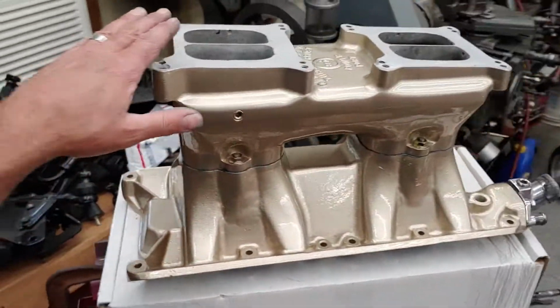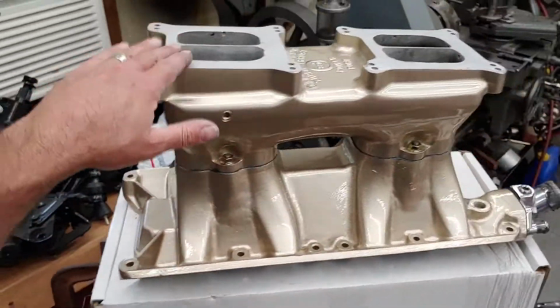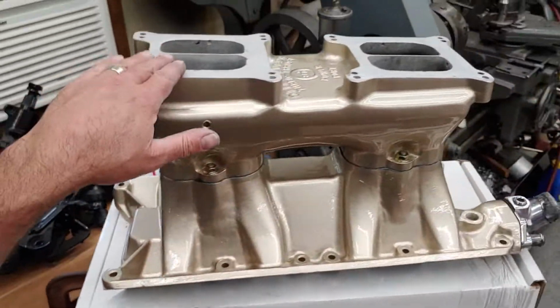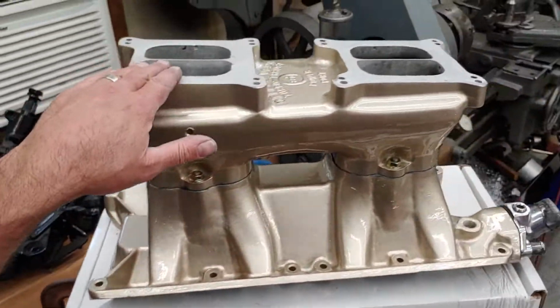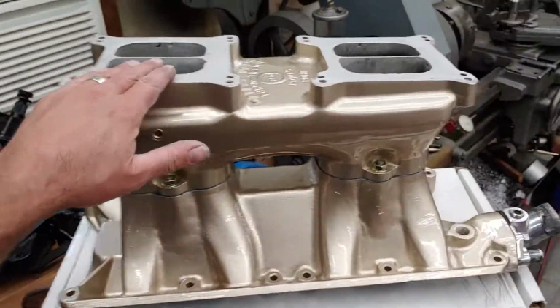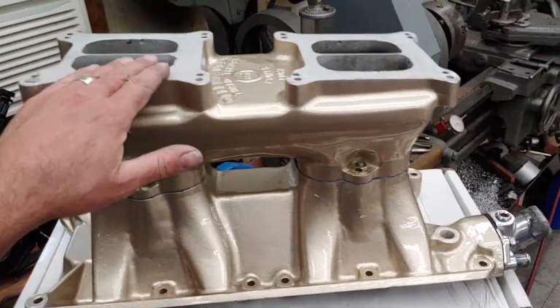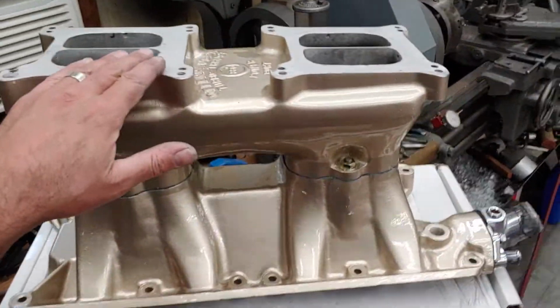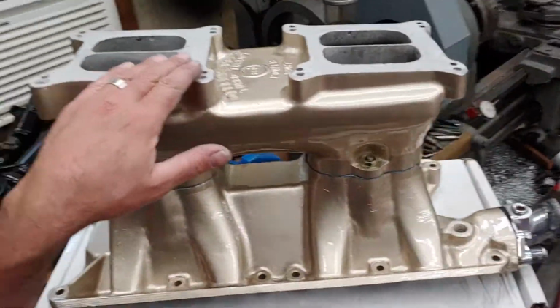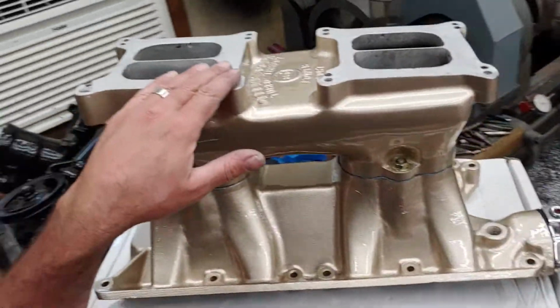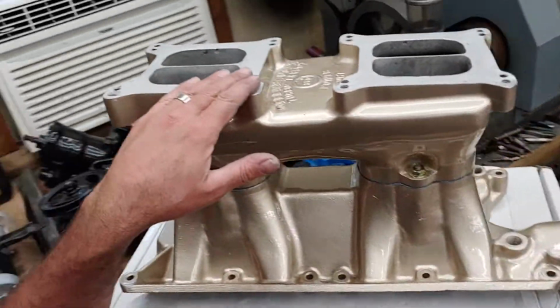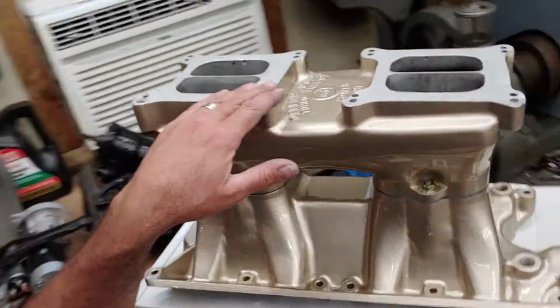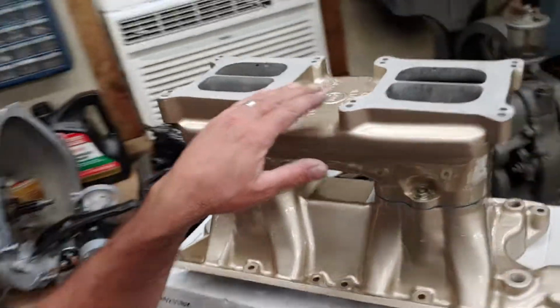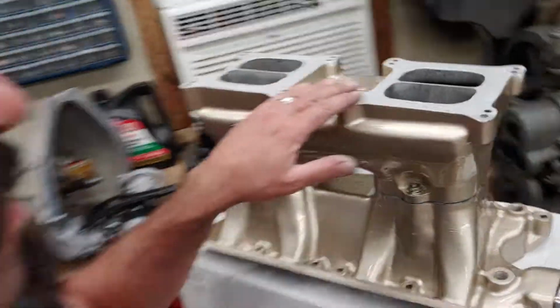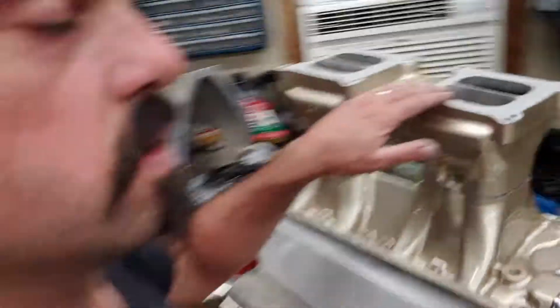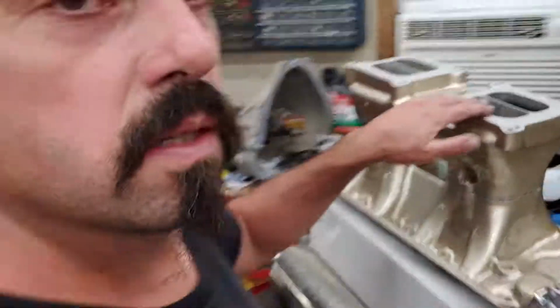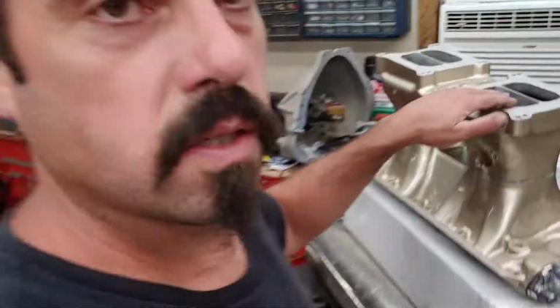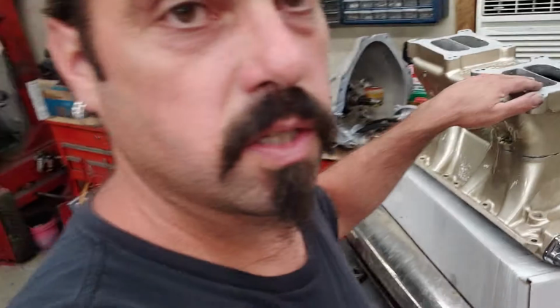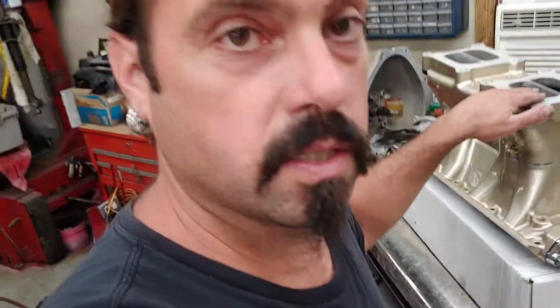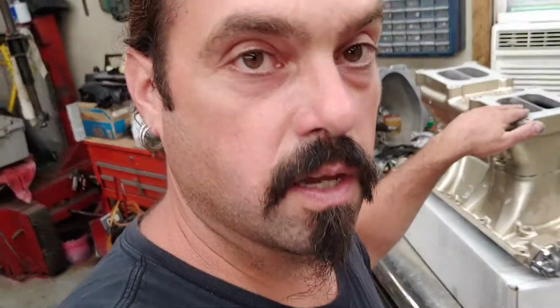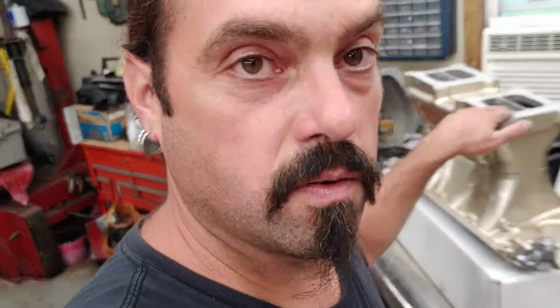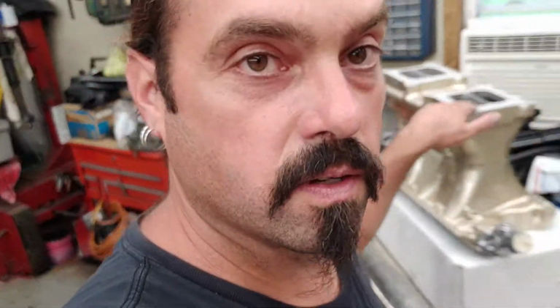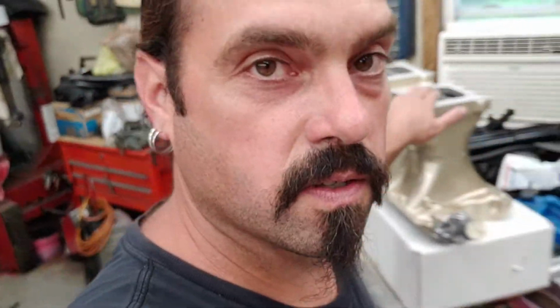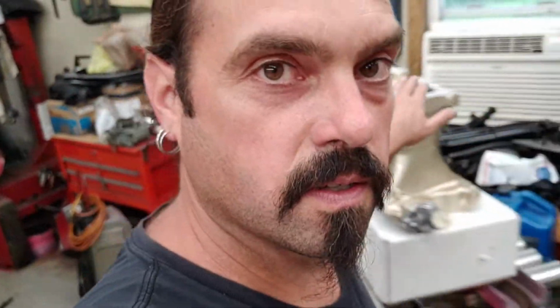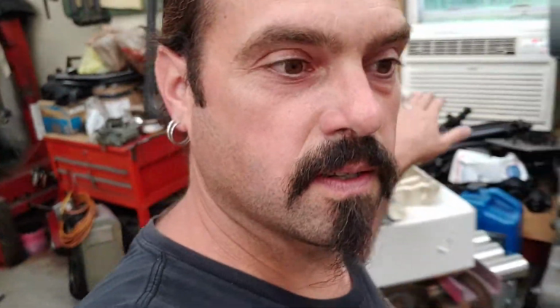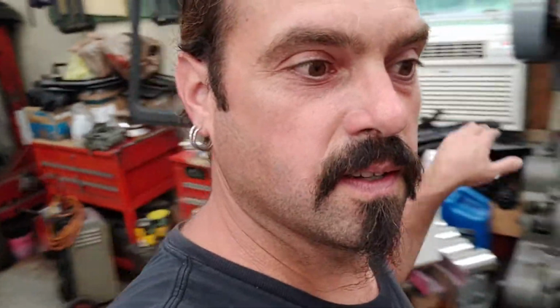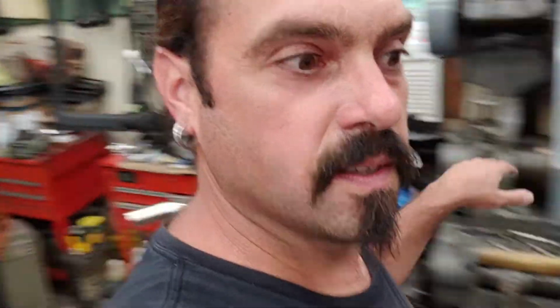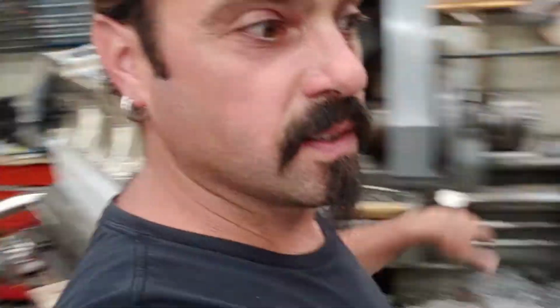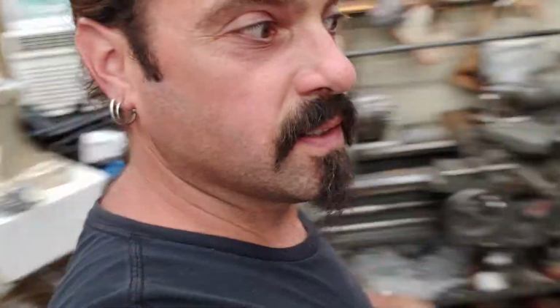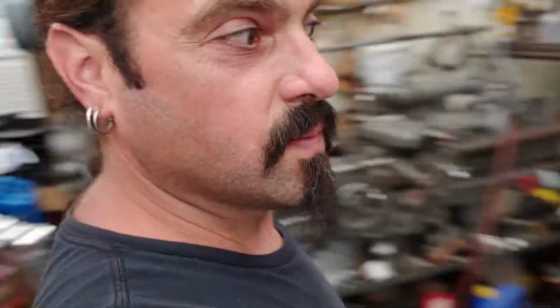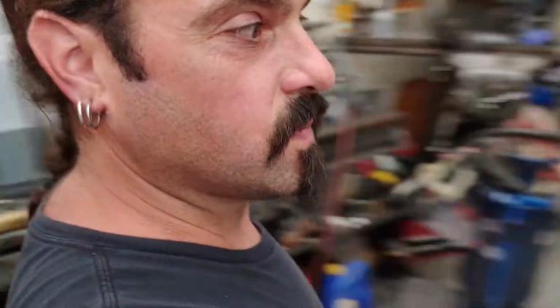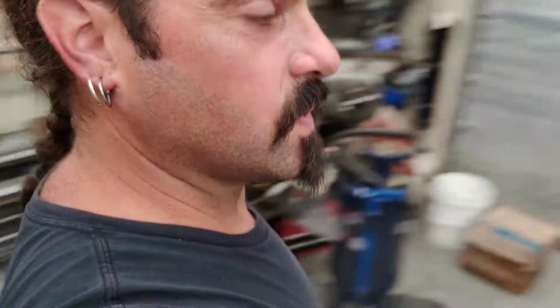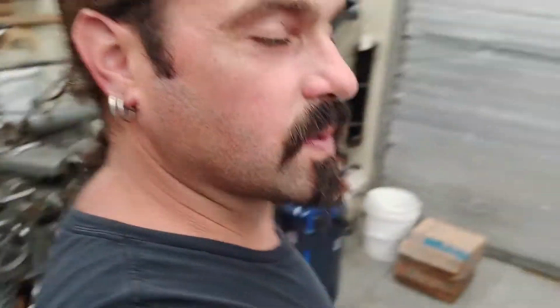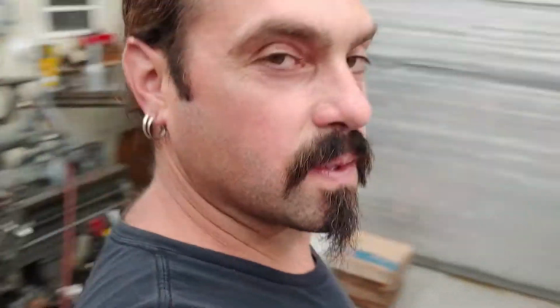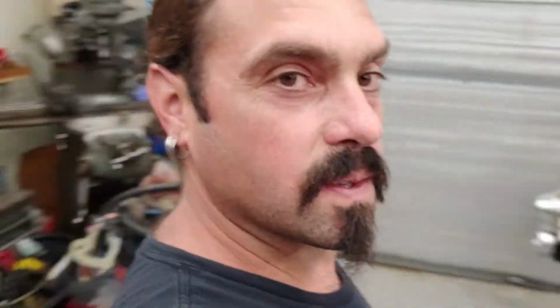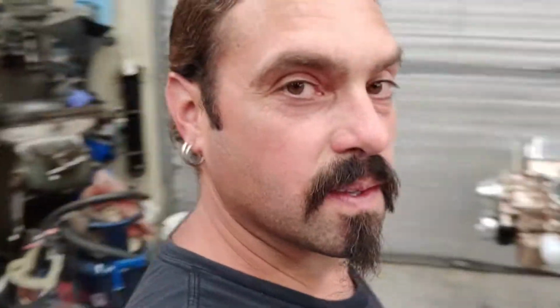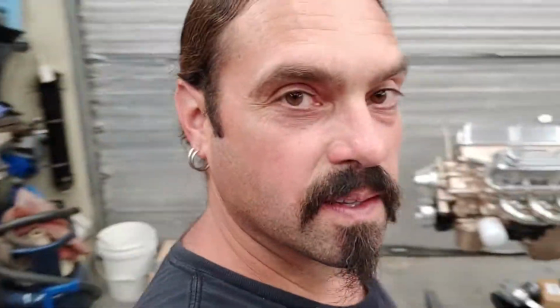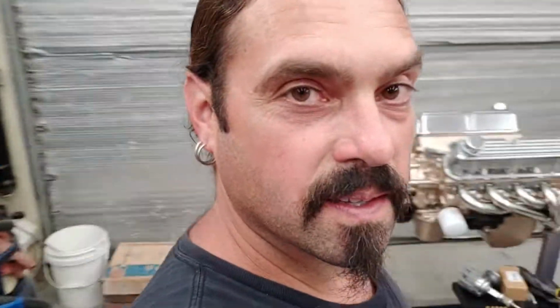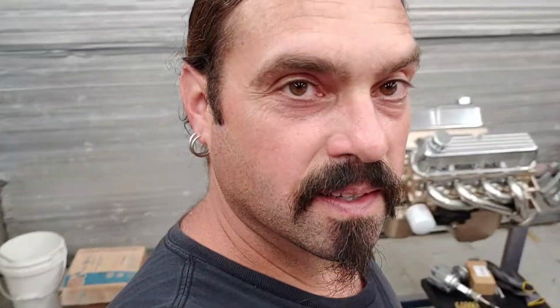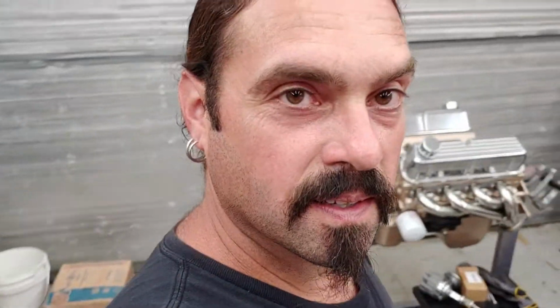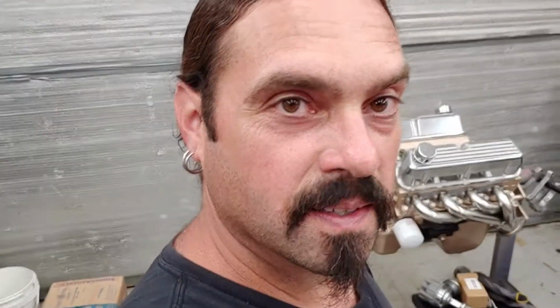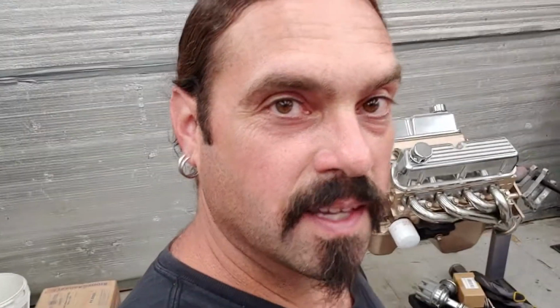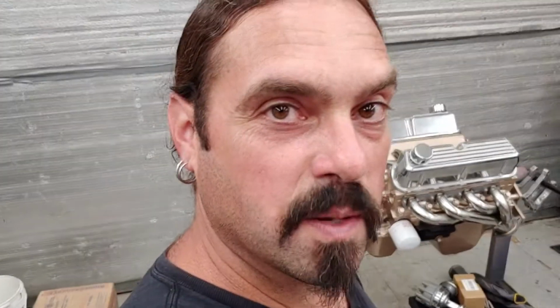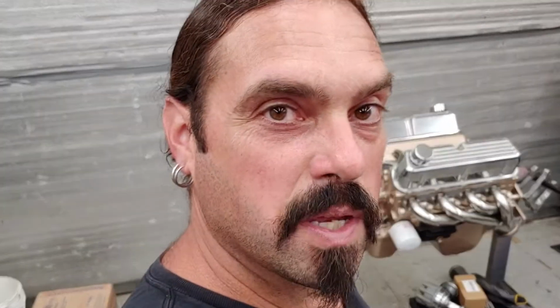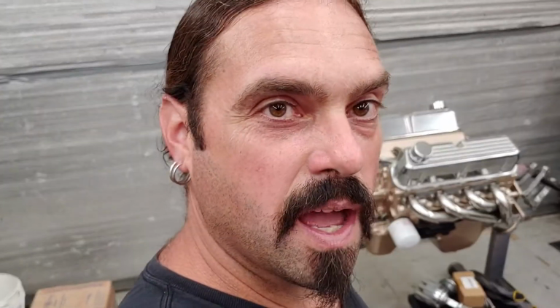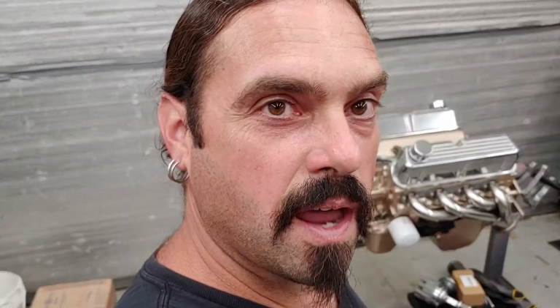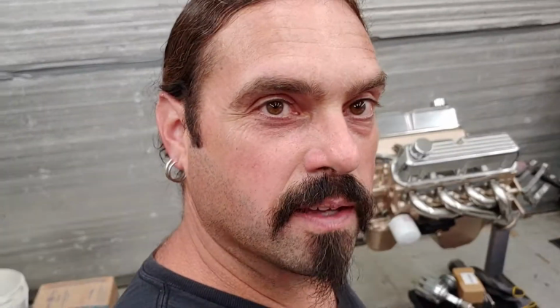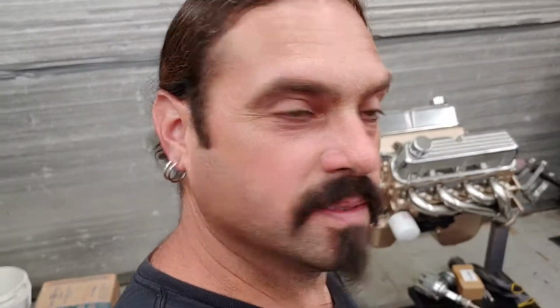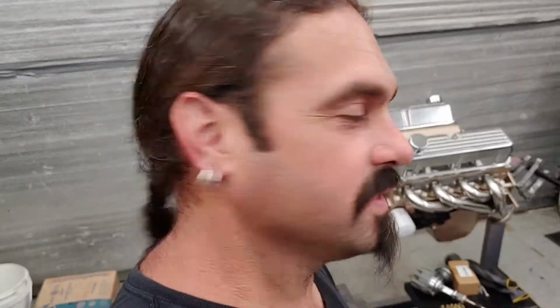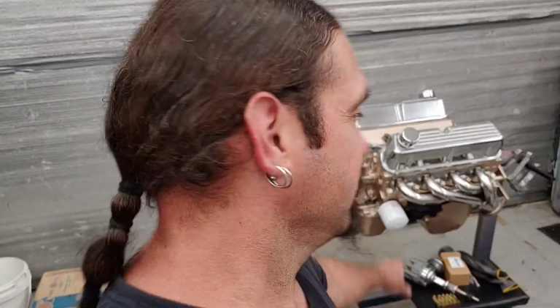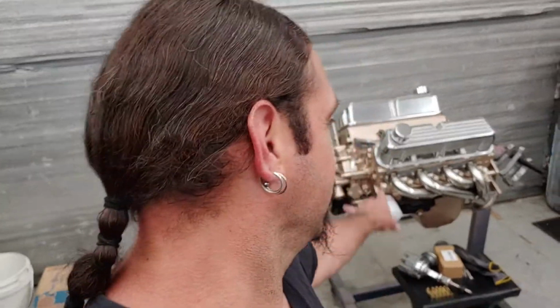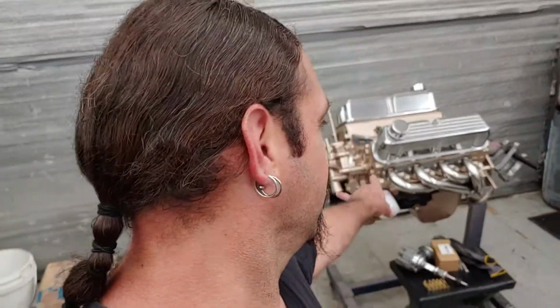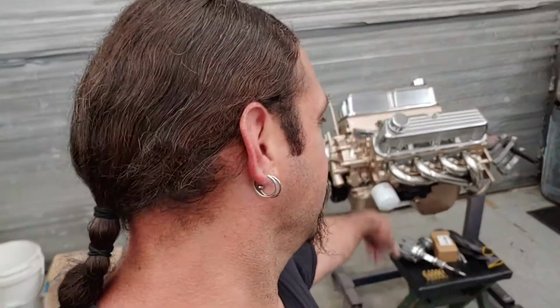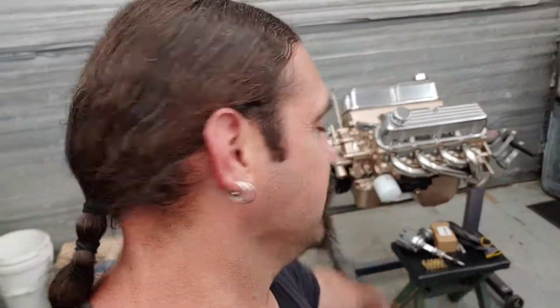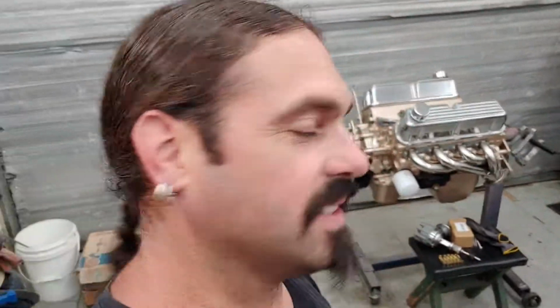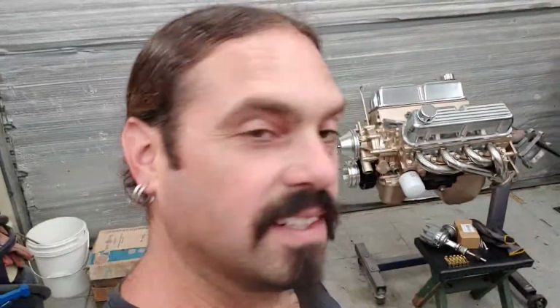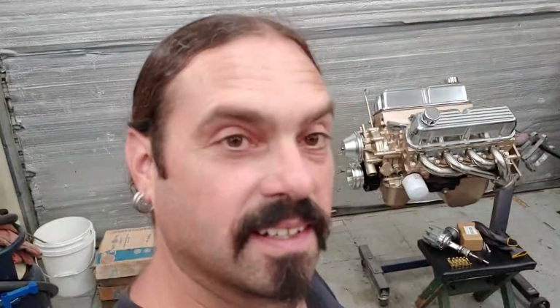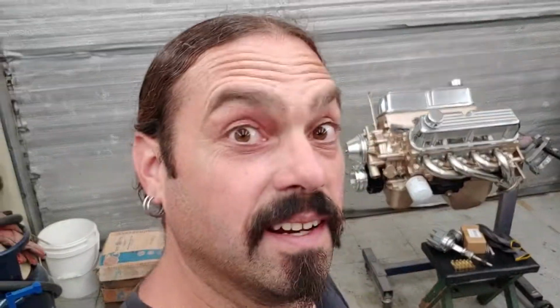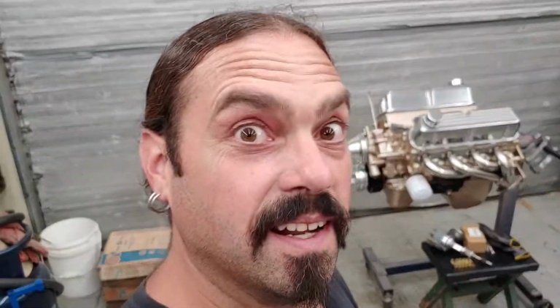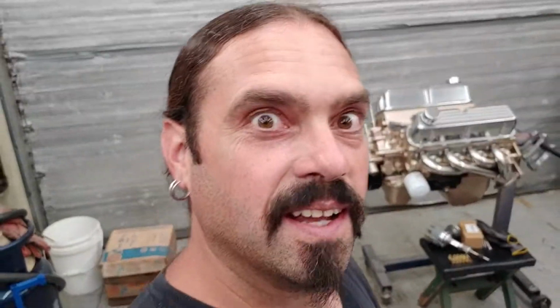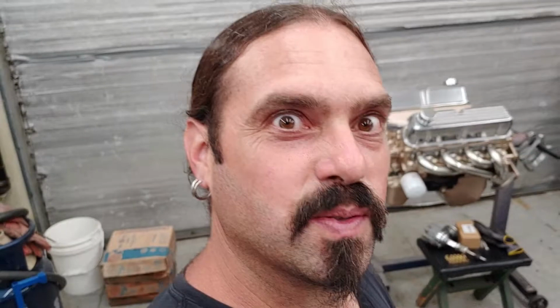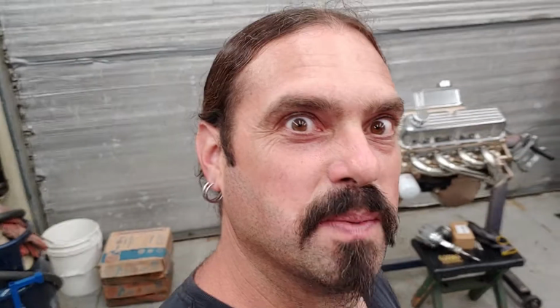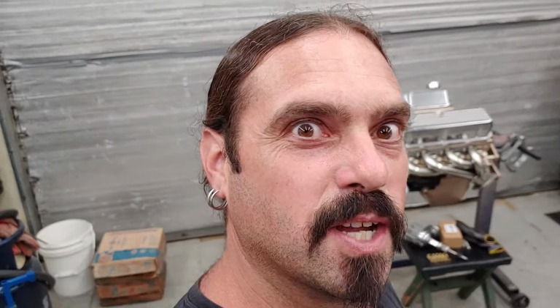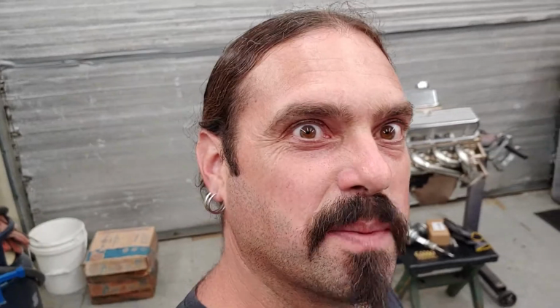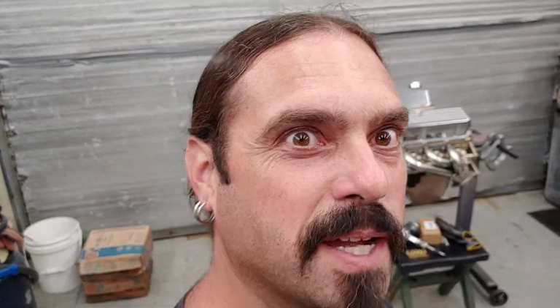4150 carburetors, twin 600s. And a Miata — that's what I'm talking about.